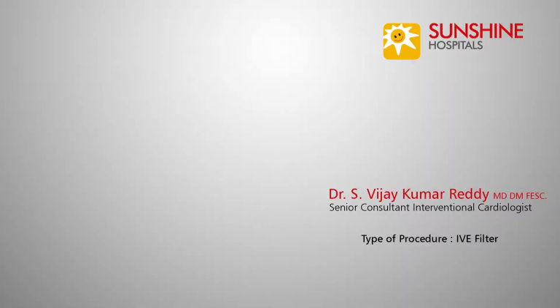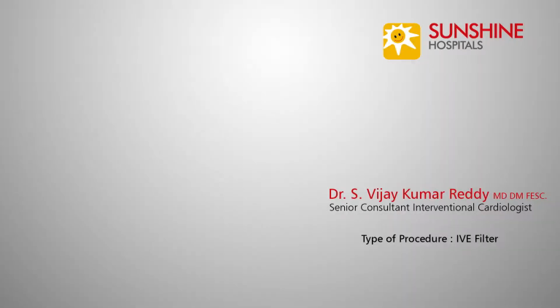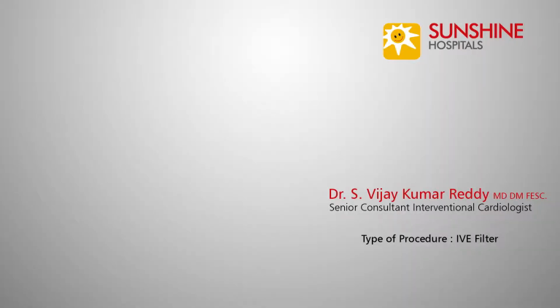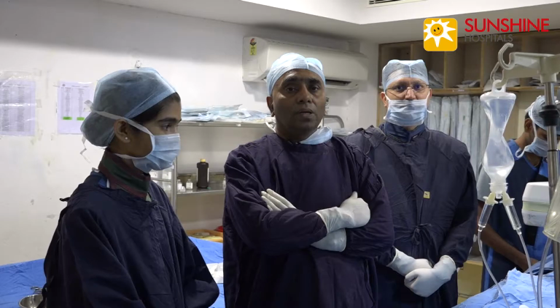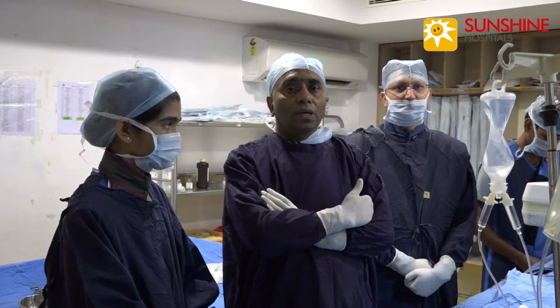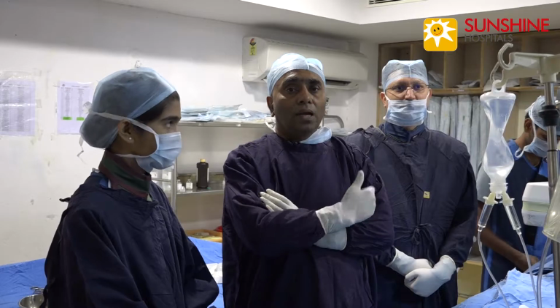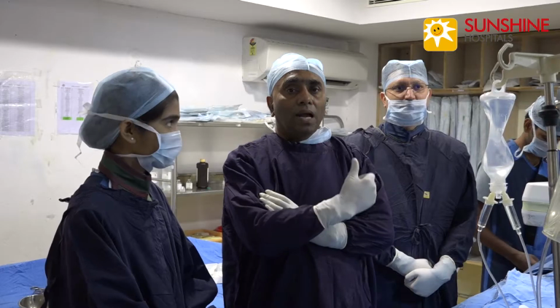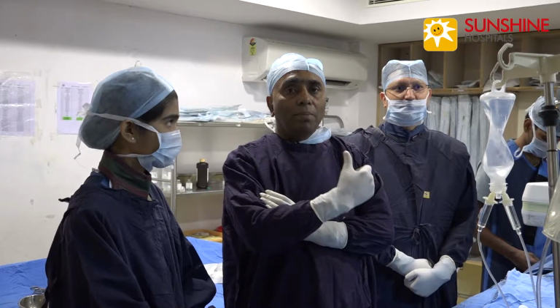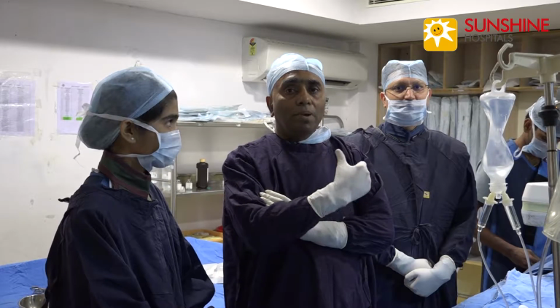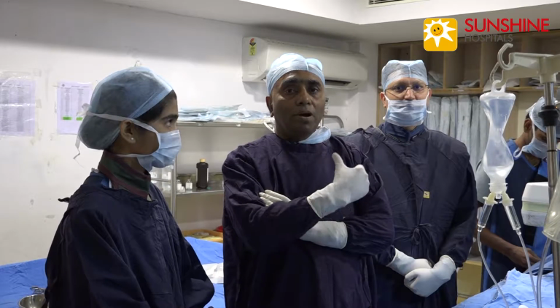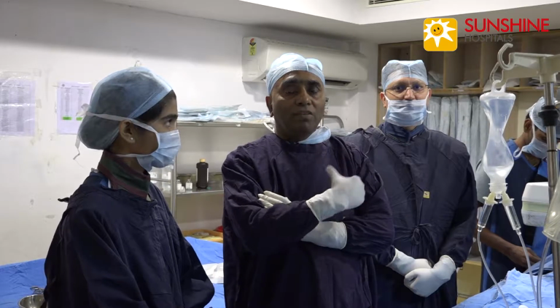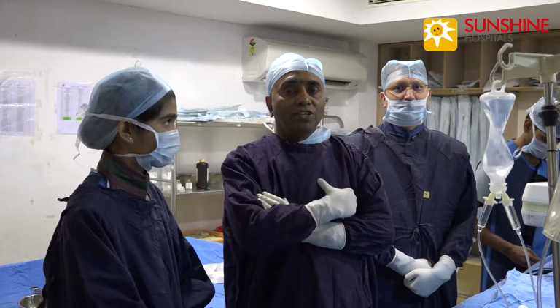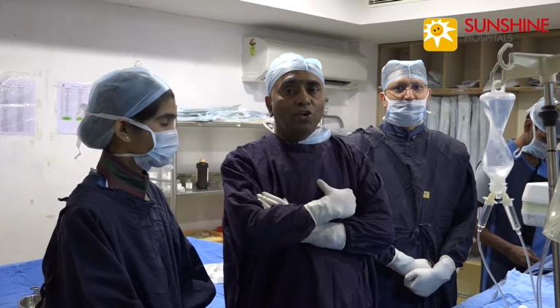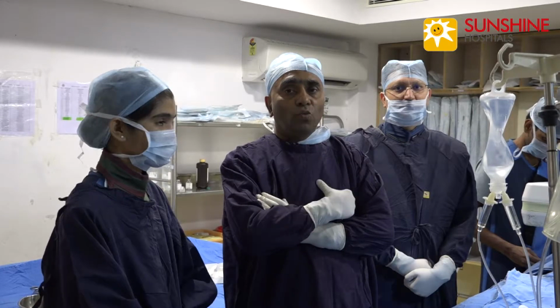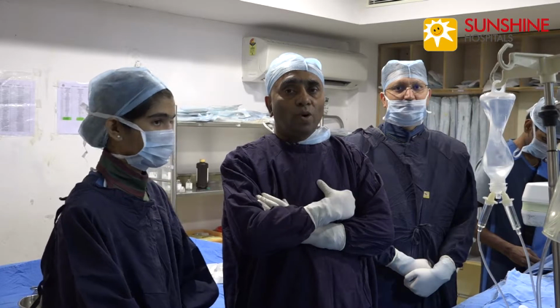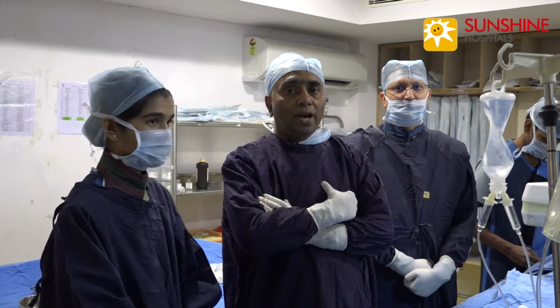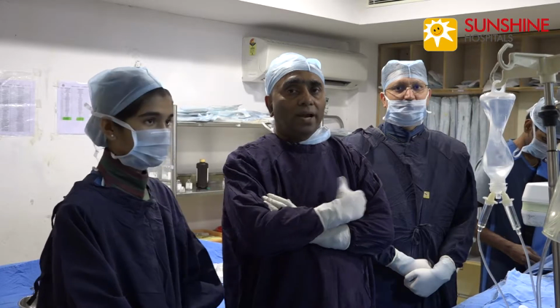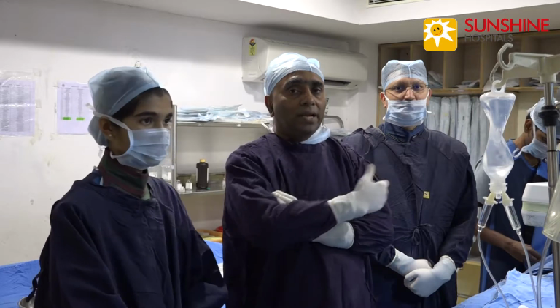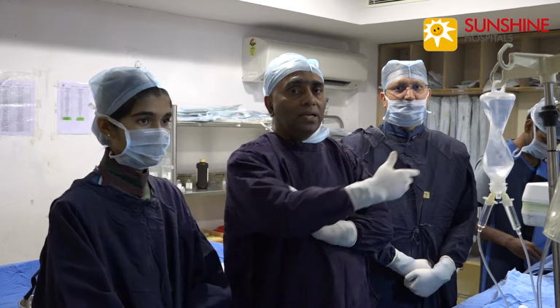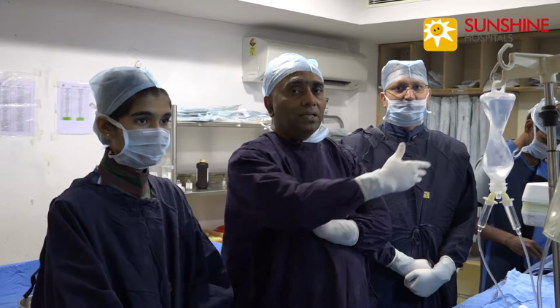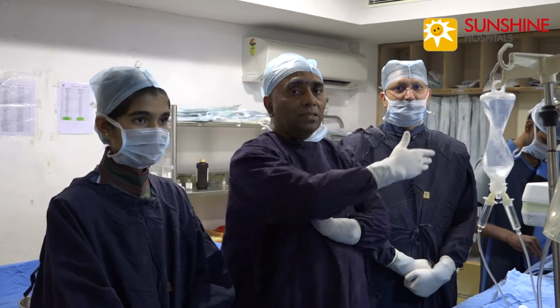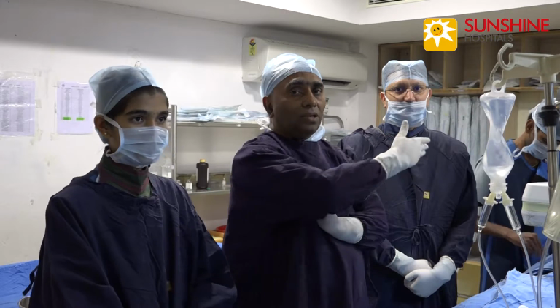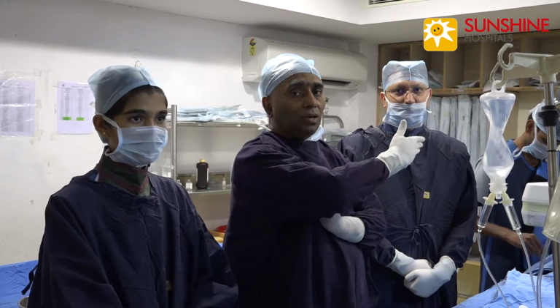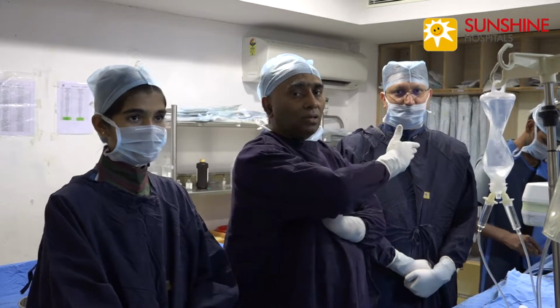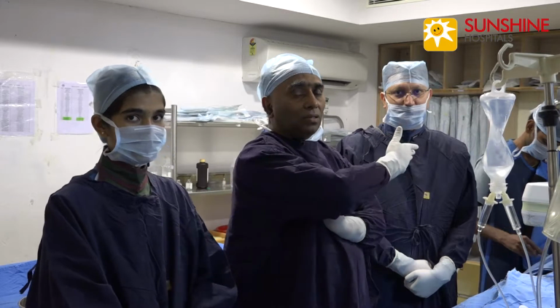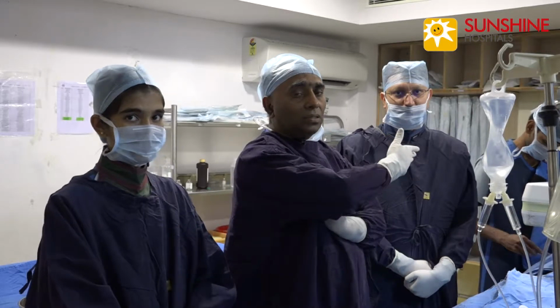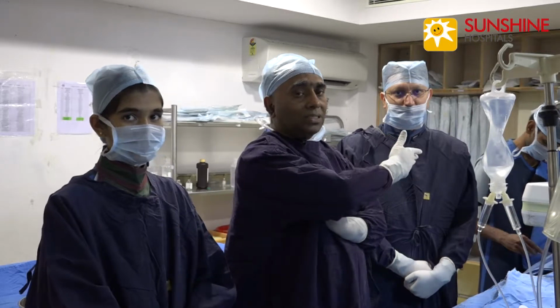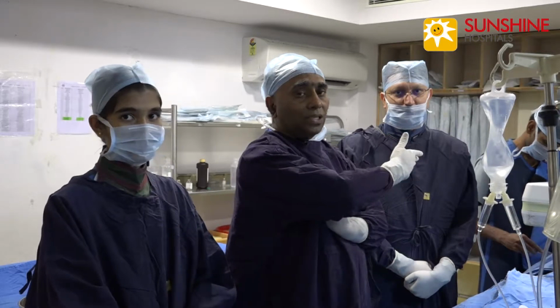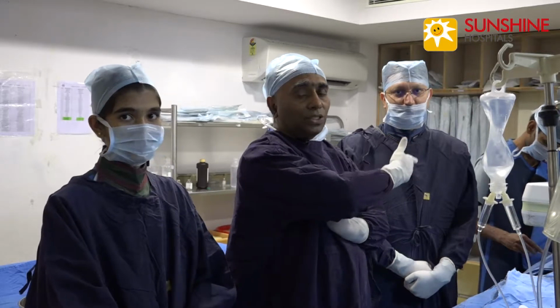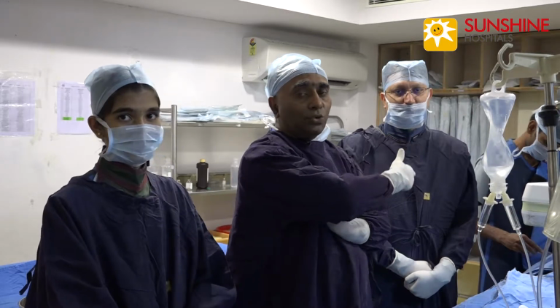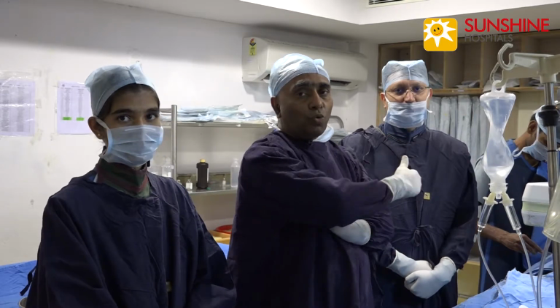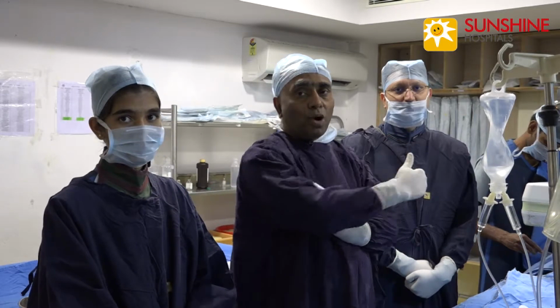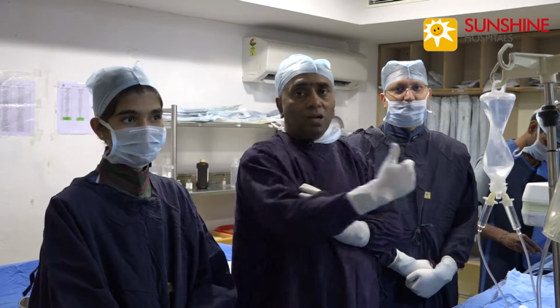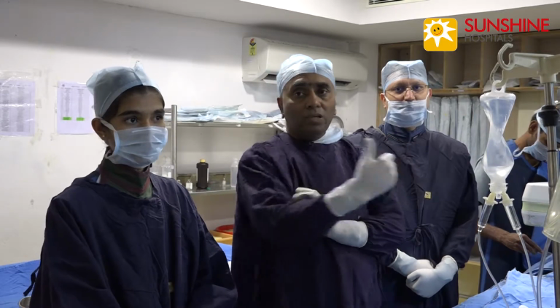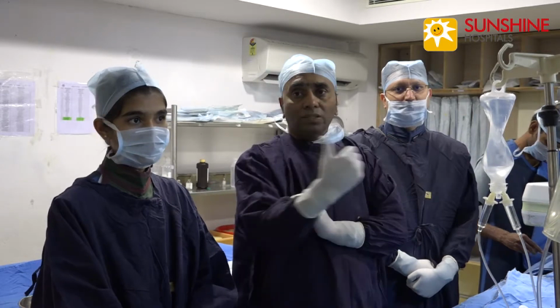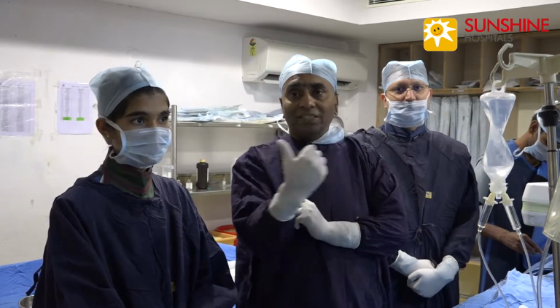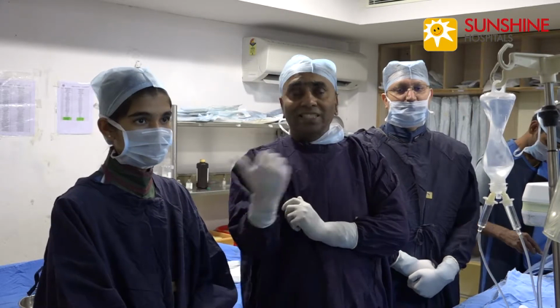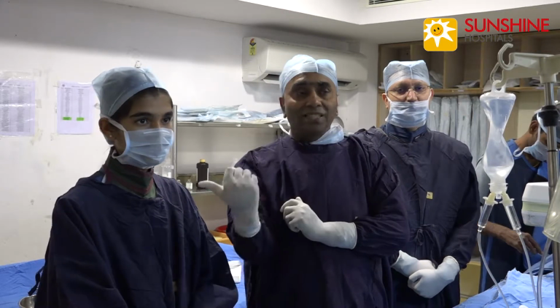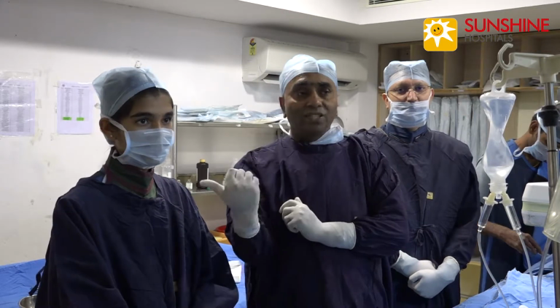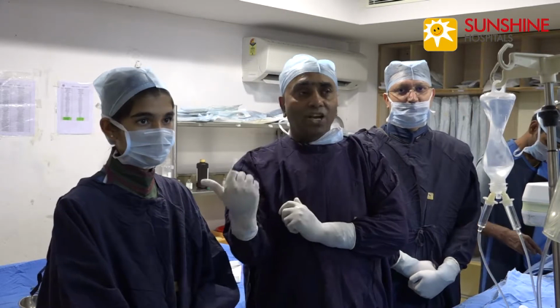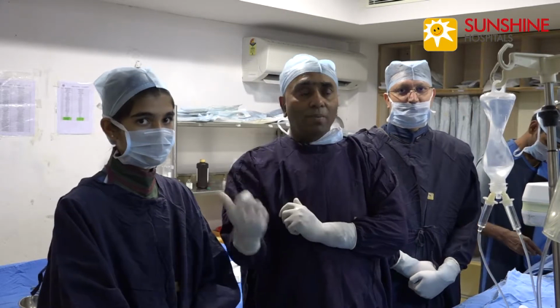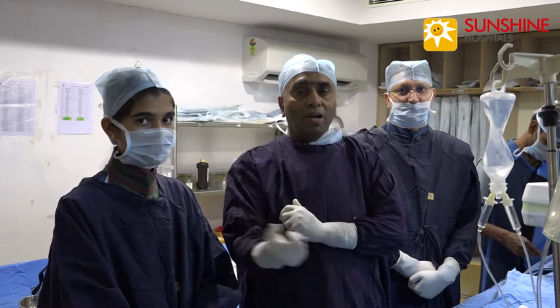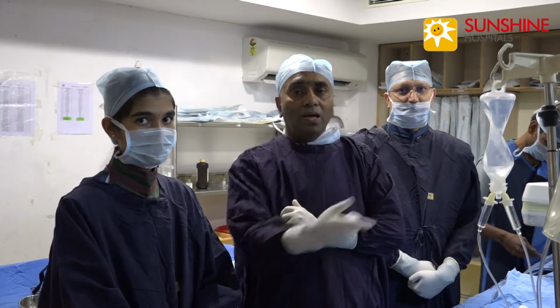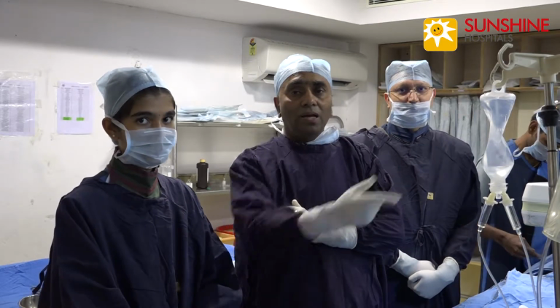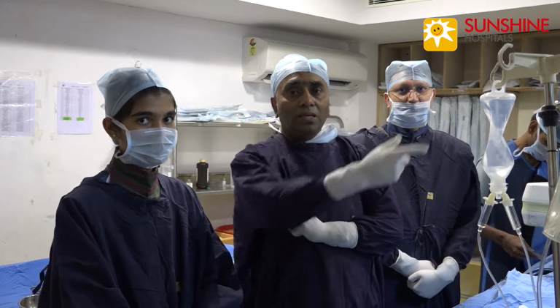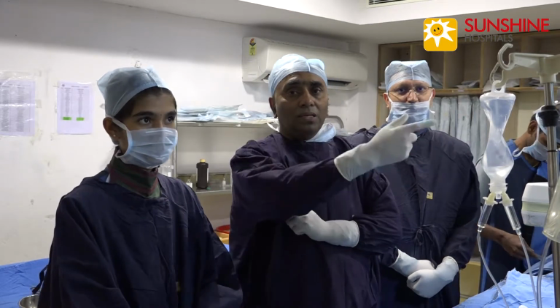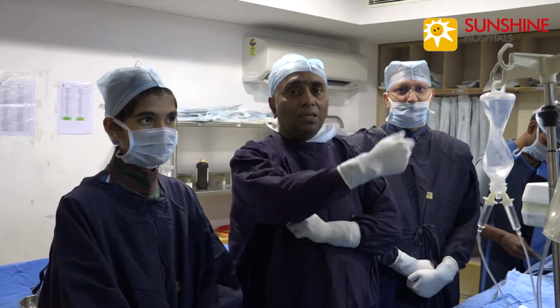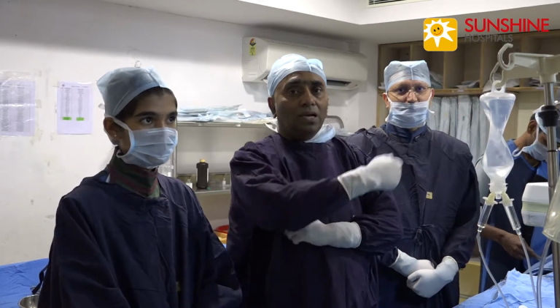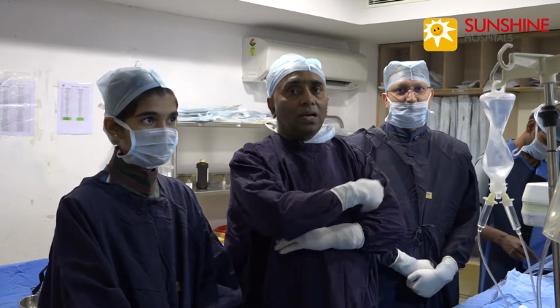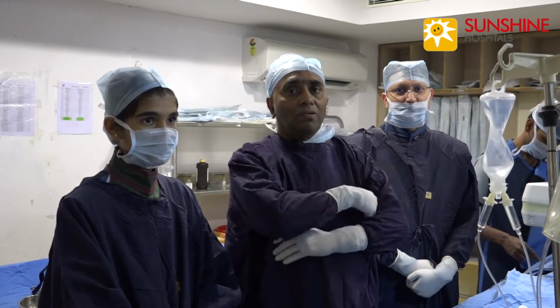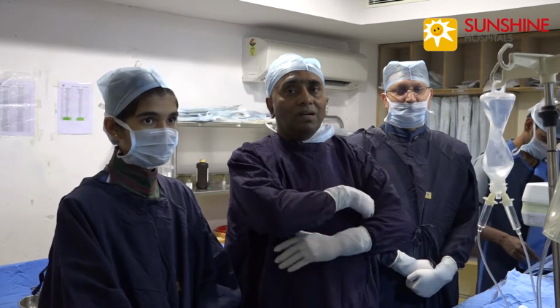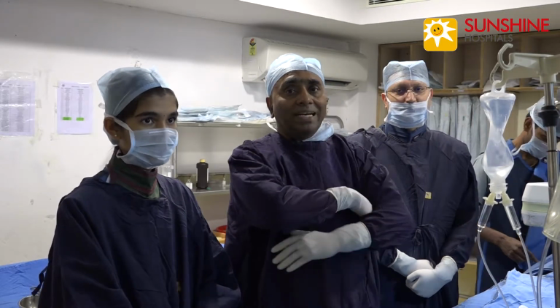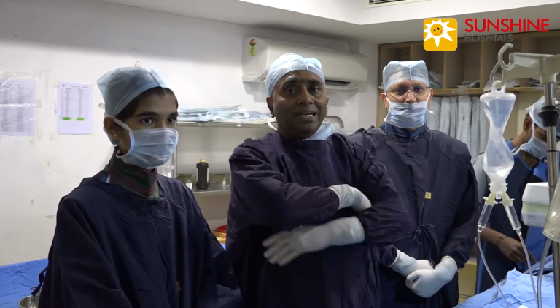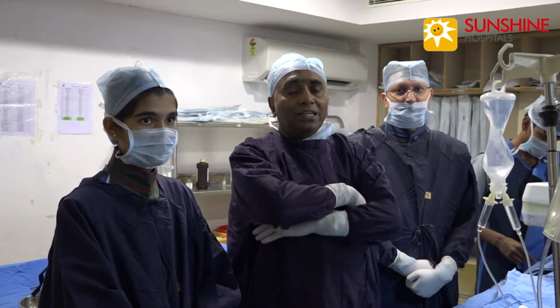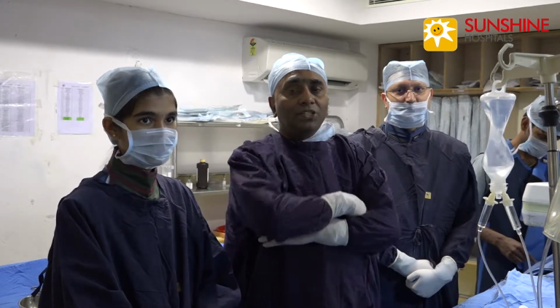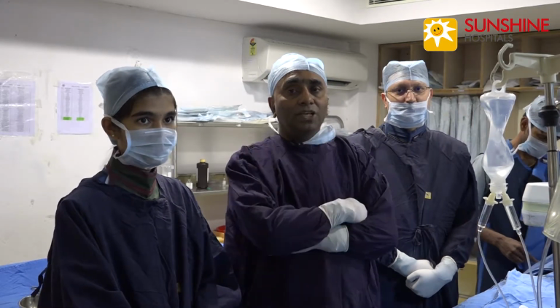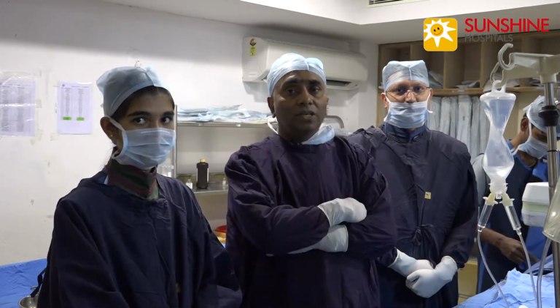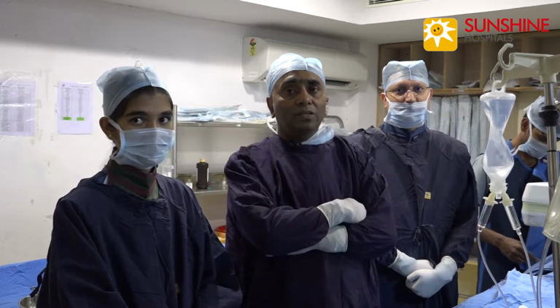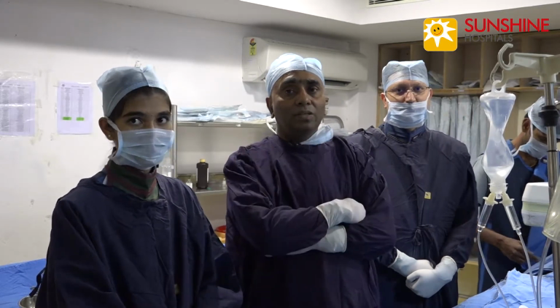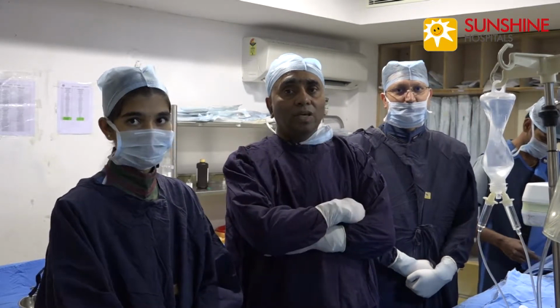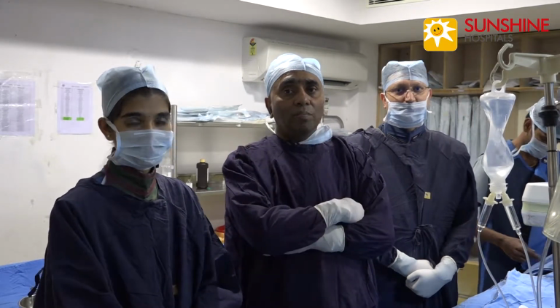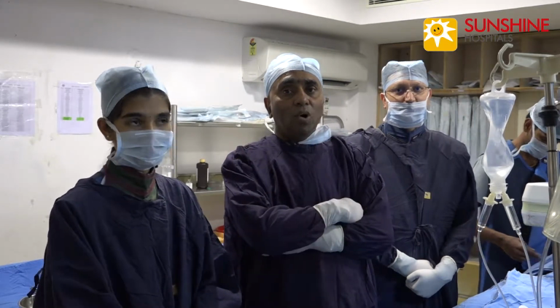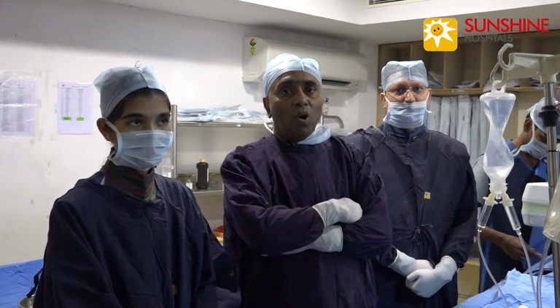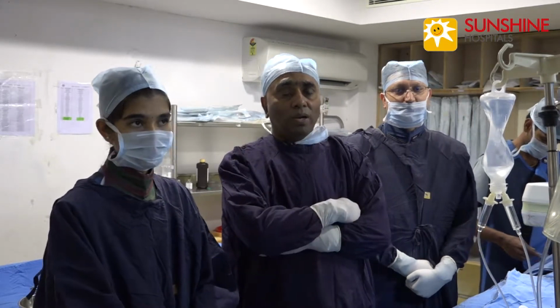I am Dr. Vijay Kumar Addi, Dr. Sanjeev Kumar, Sister Shyamala, and our Technician Mohan.